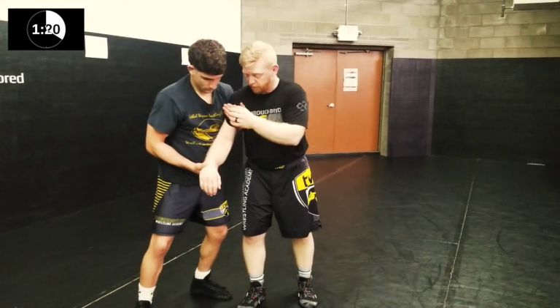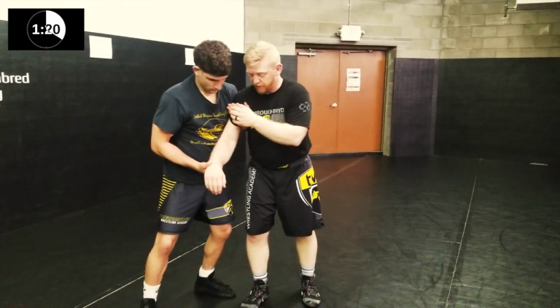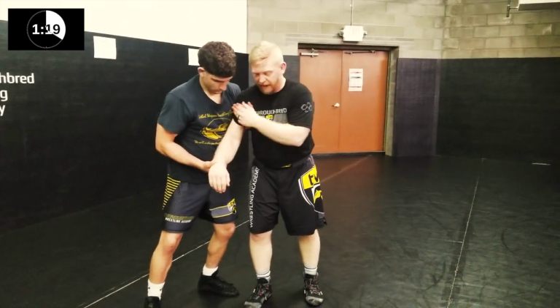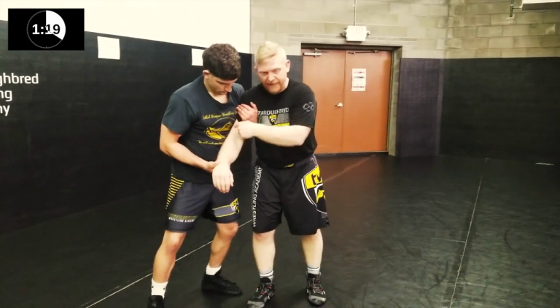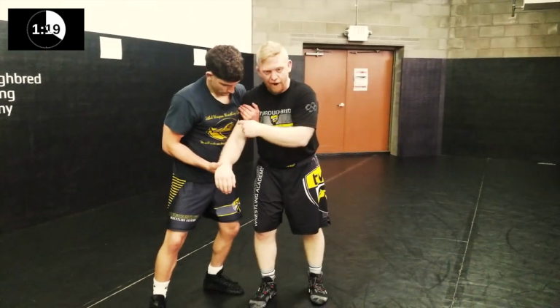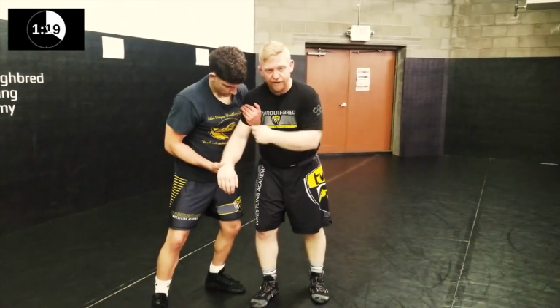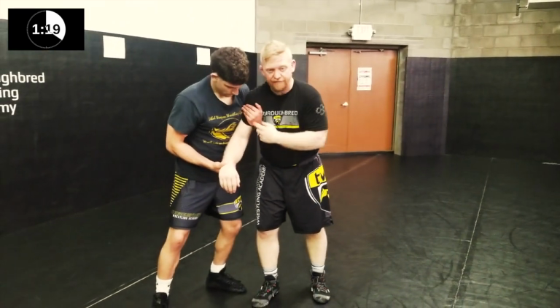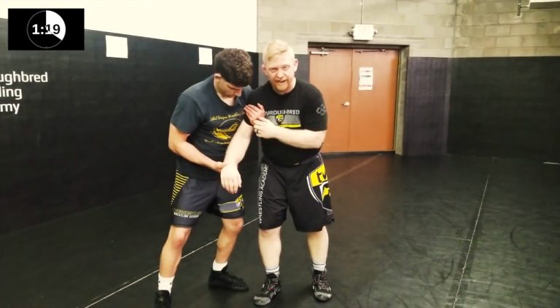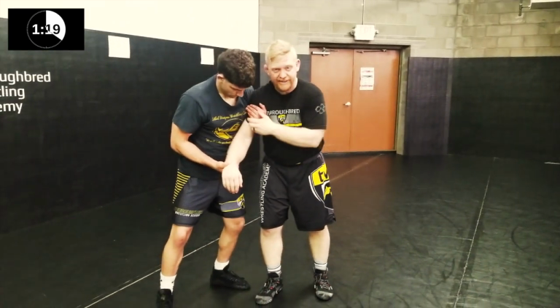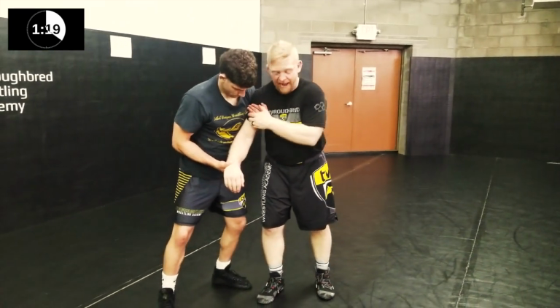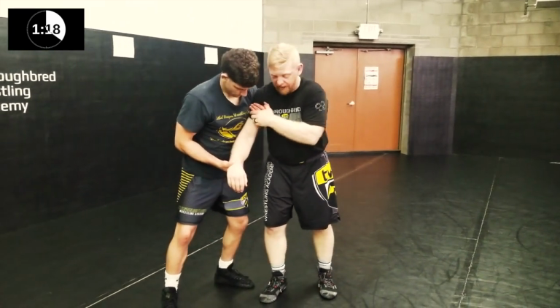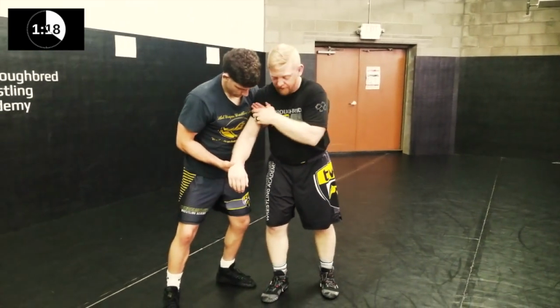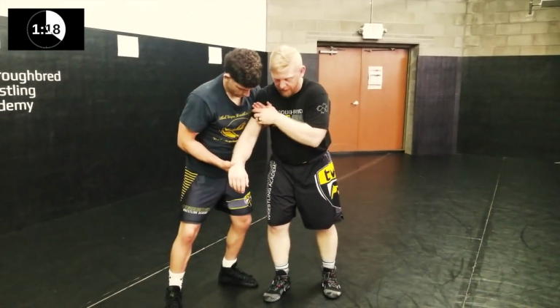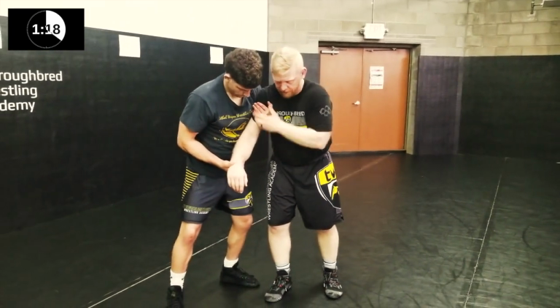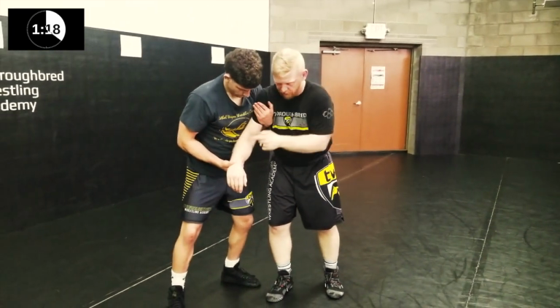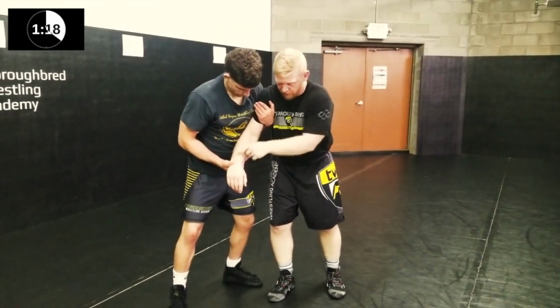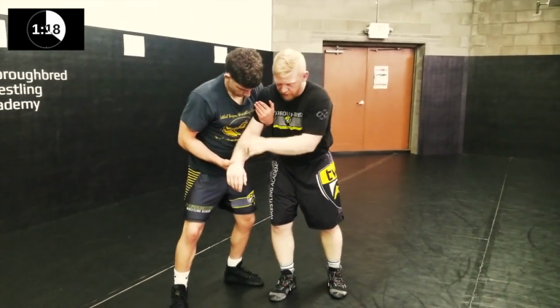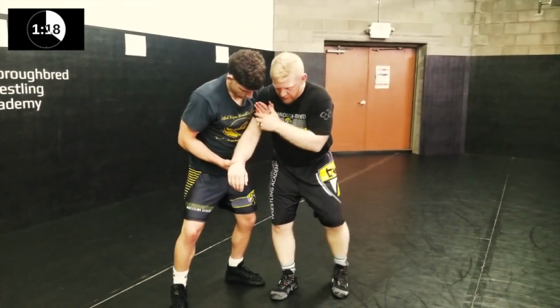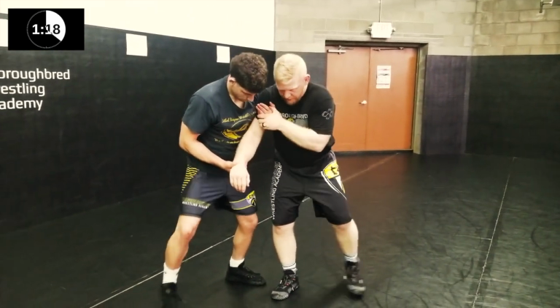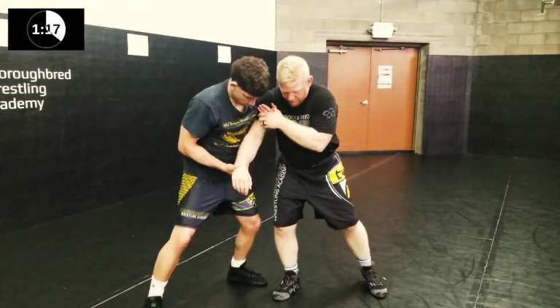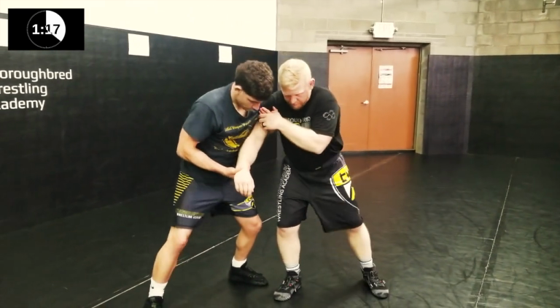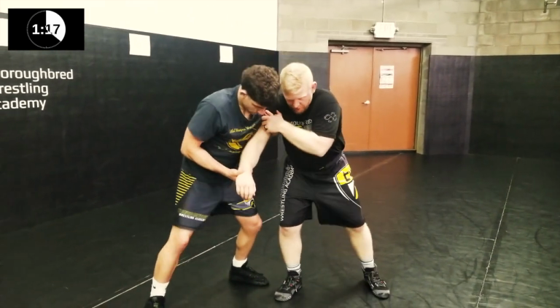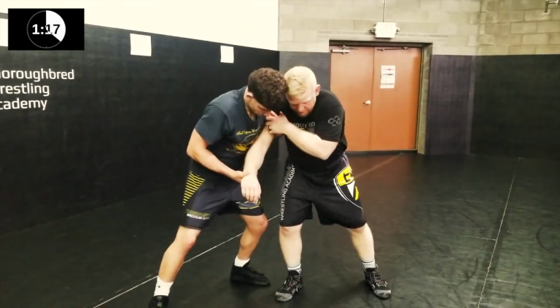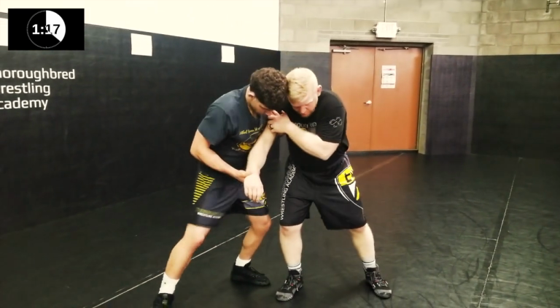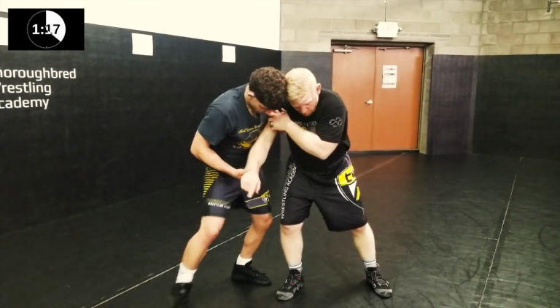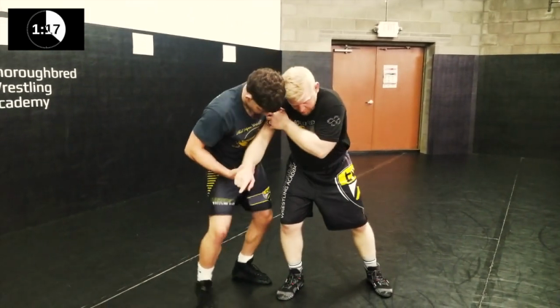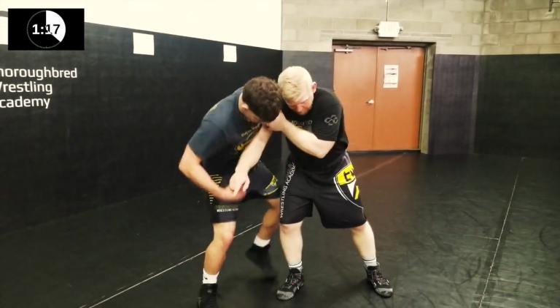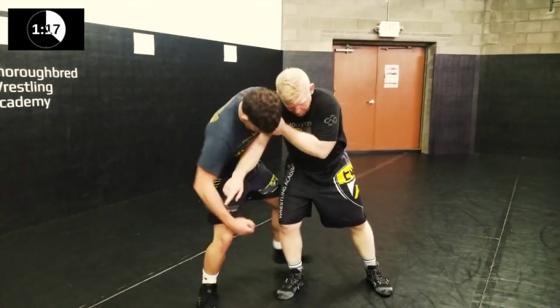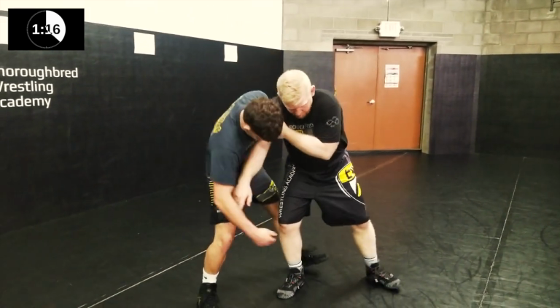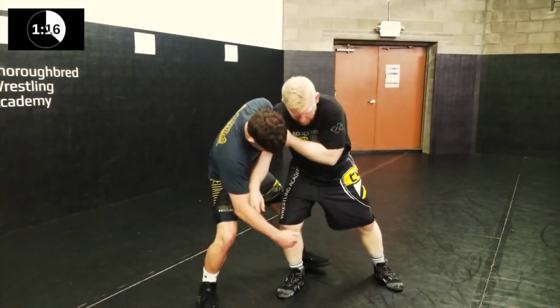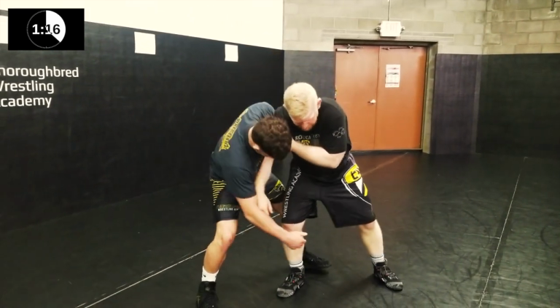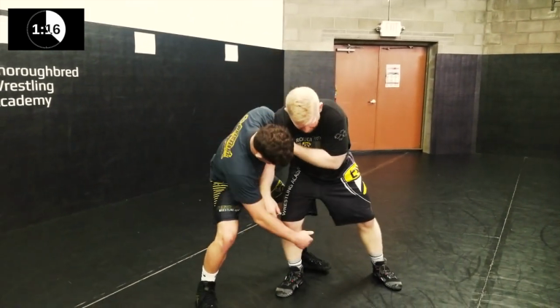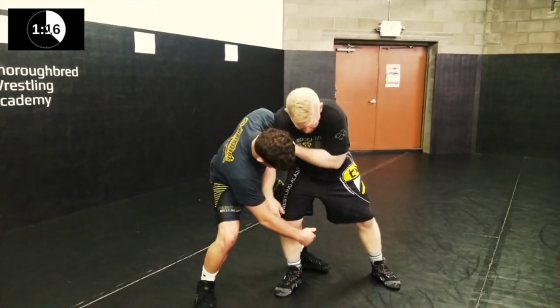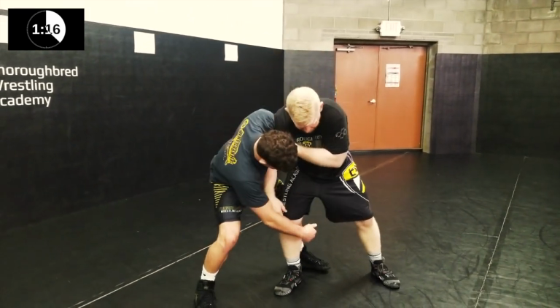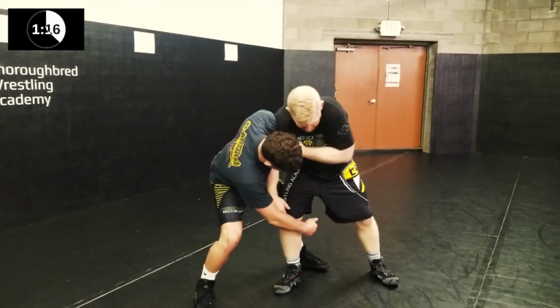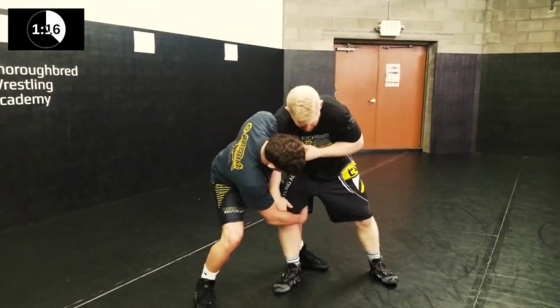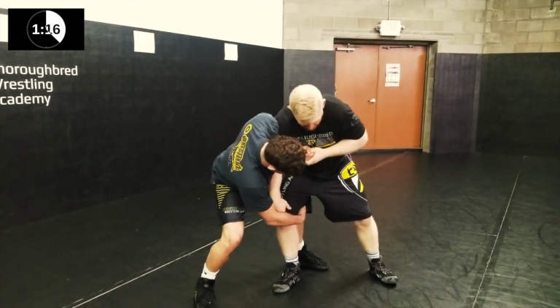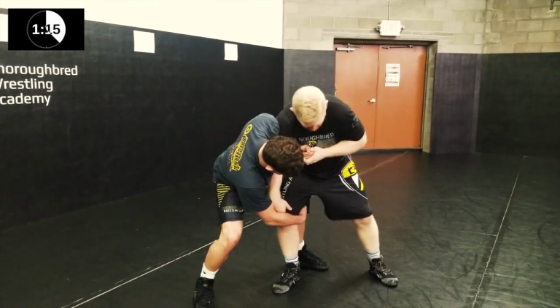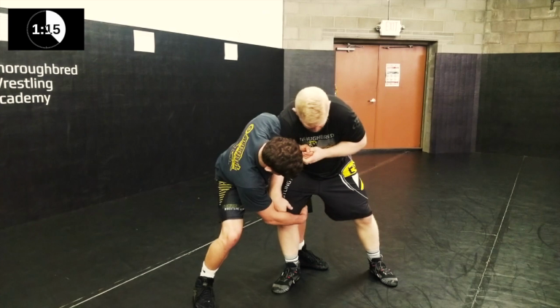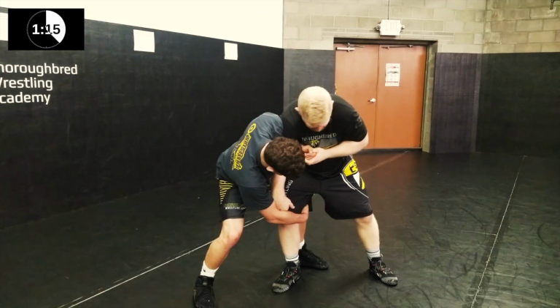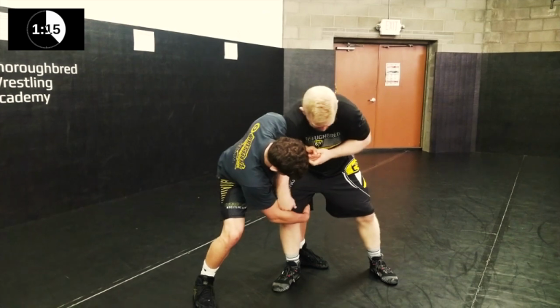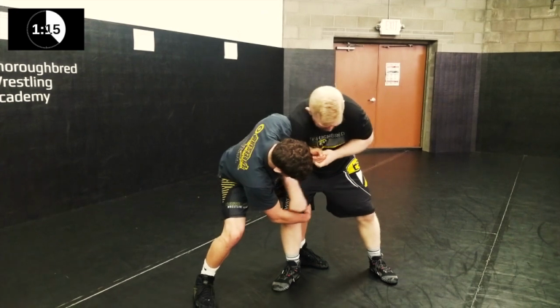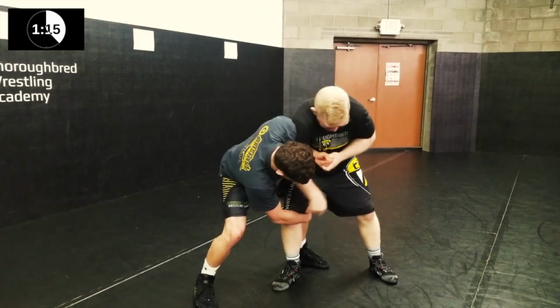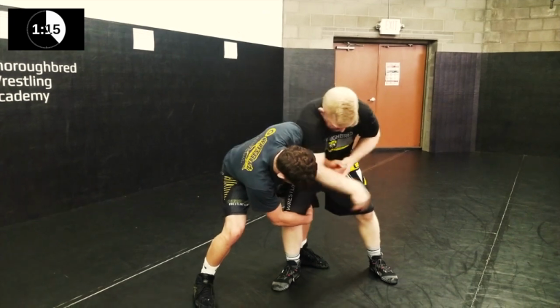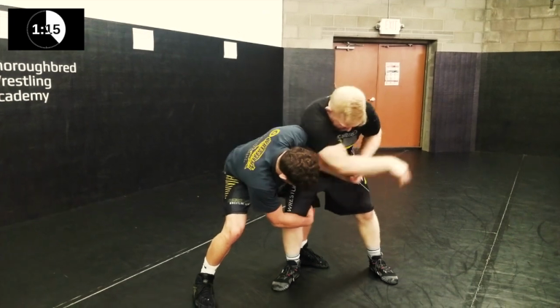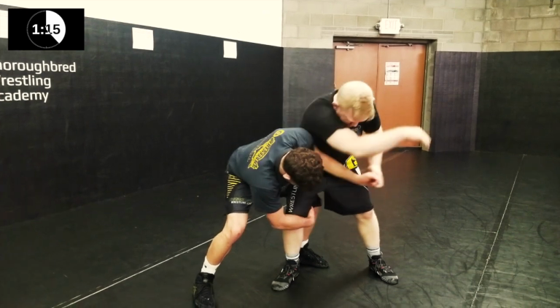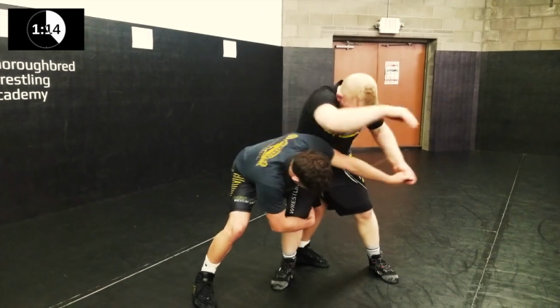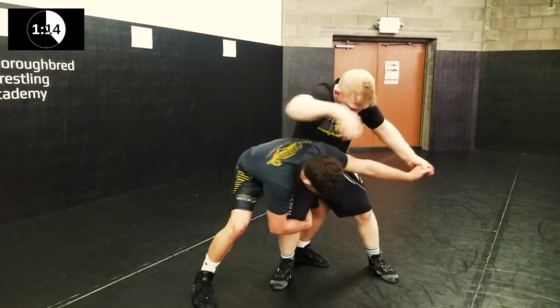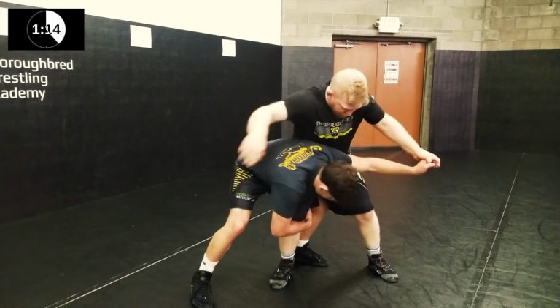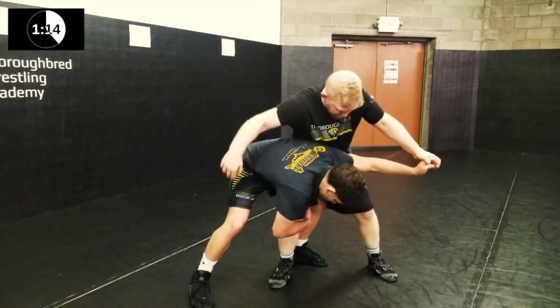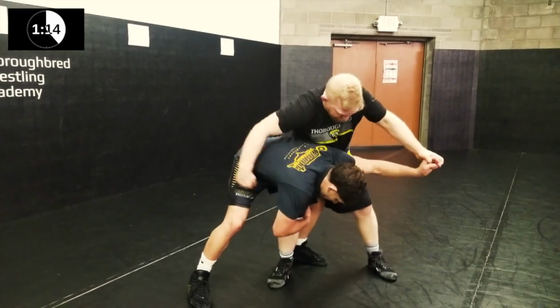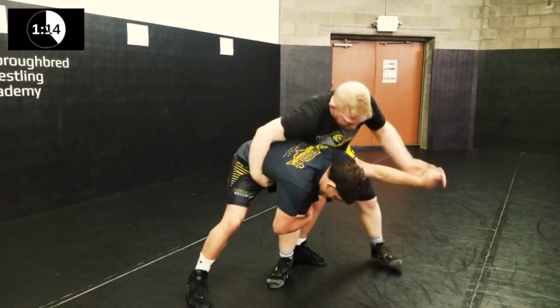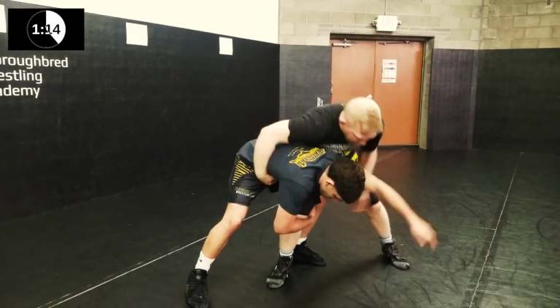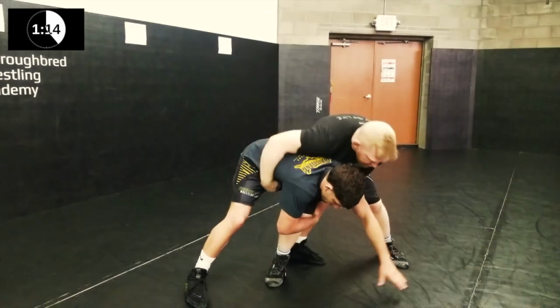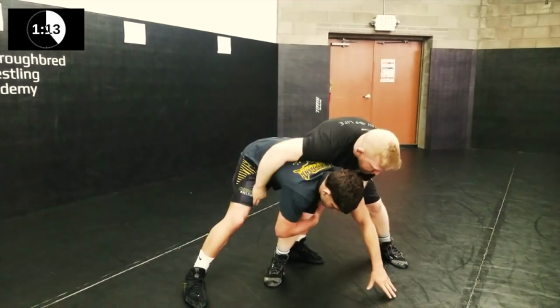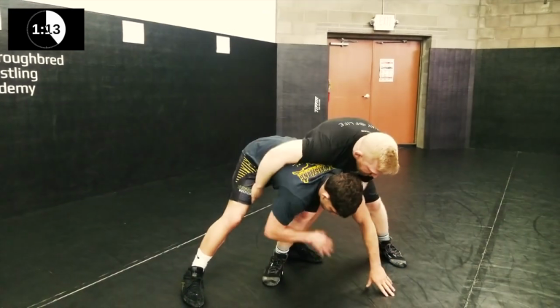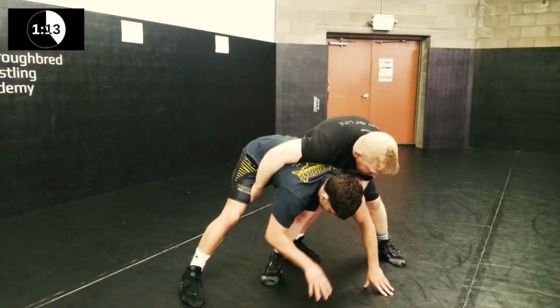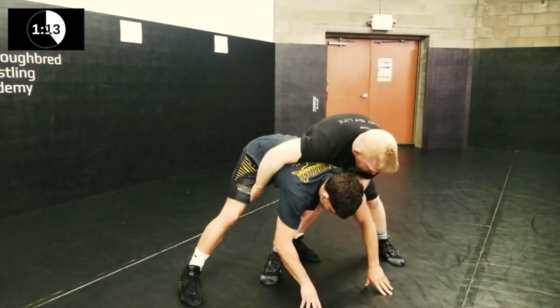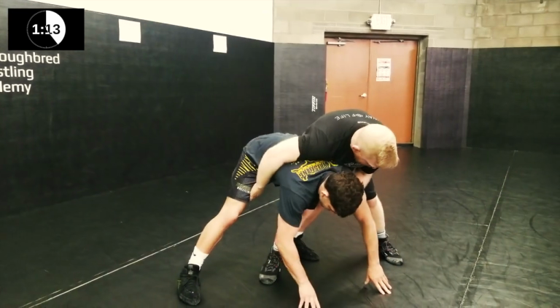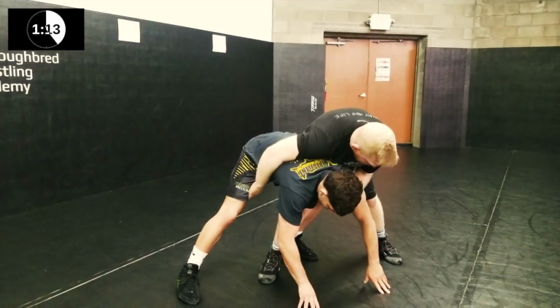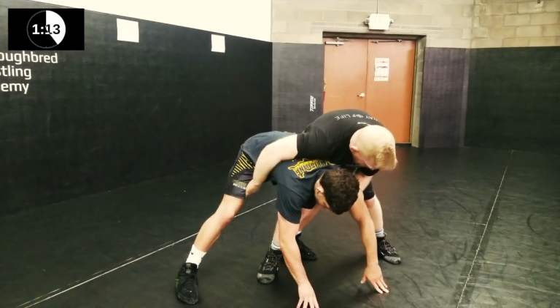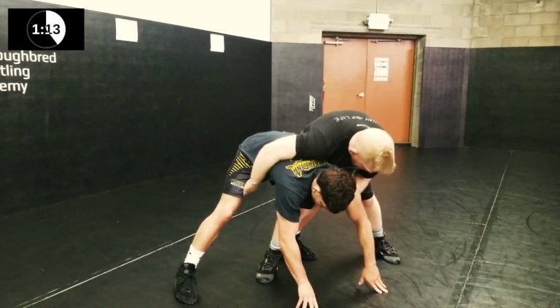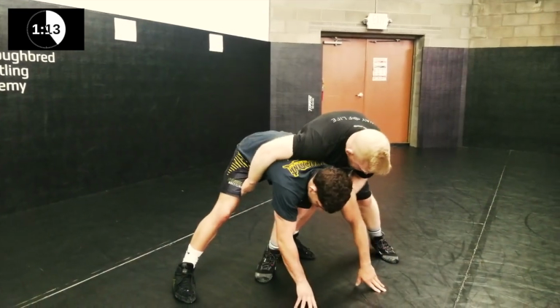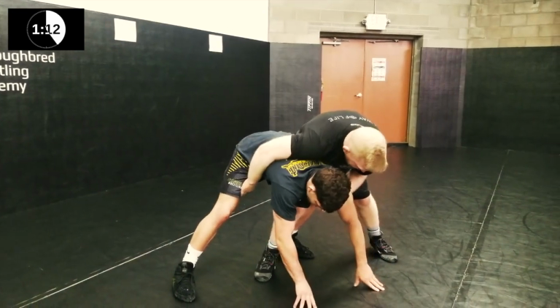If Jesse lowers his level and attacks, I pull this hand down, pull through, and I'm behind him.